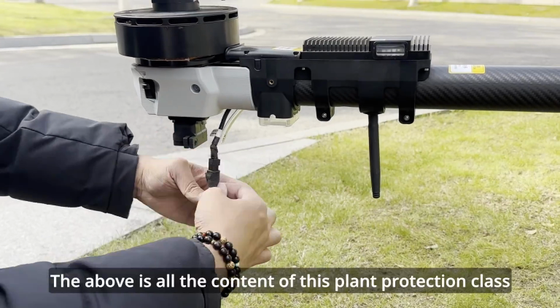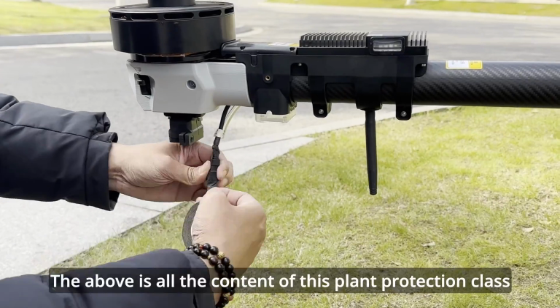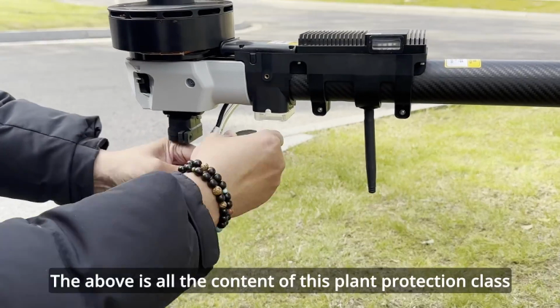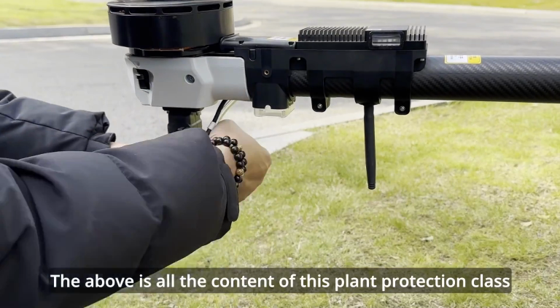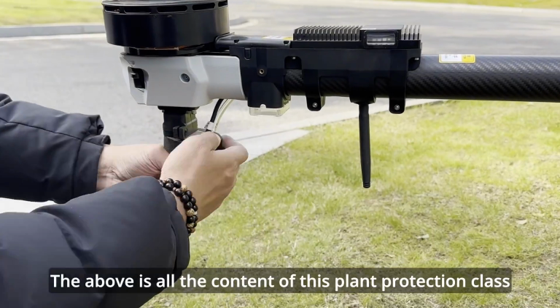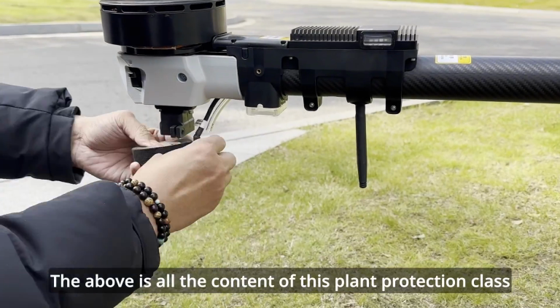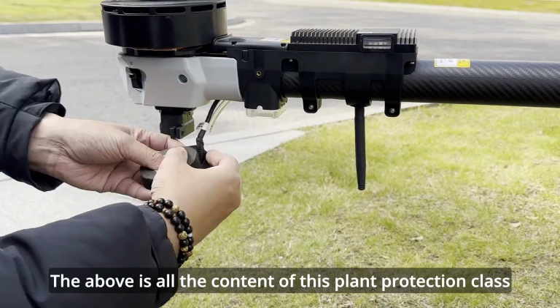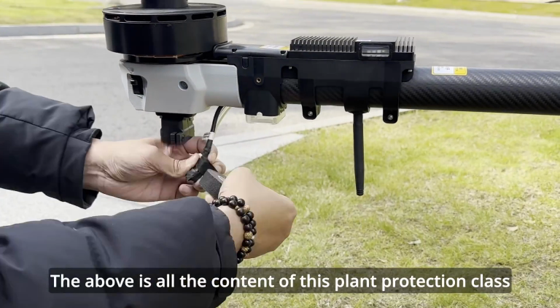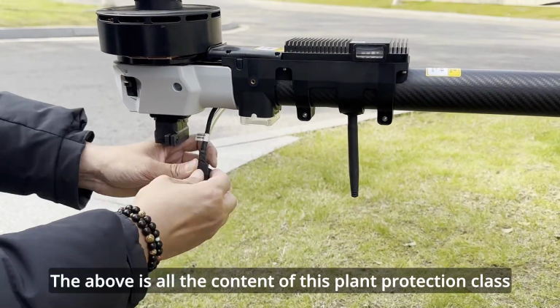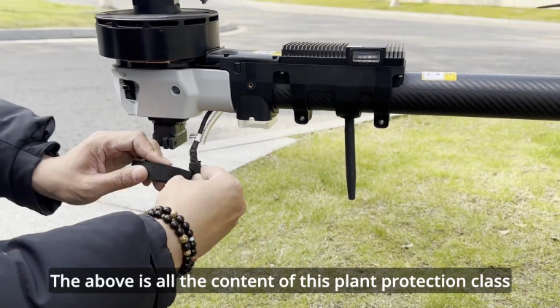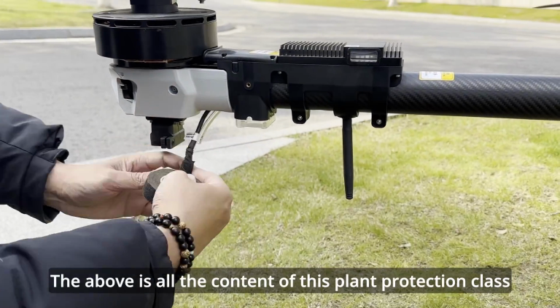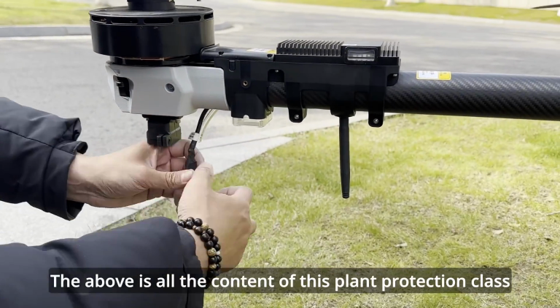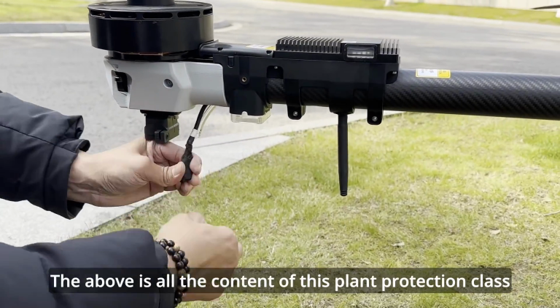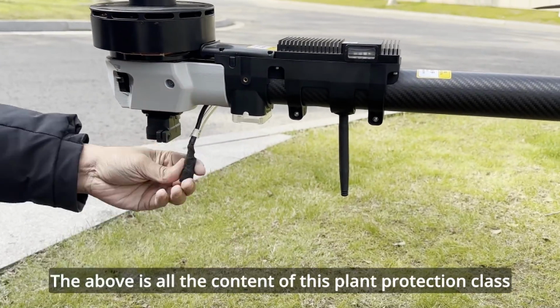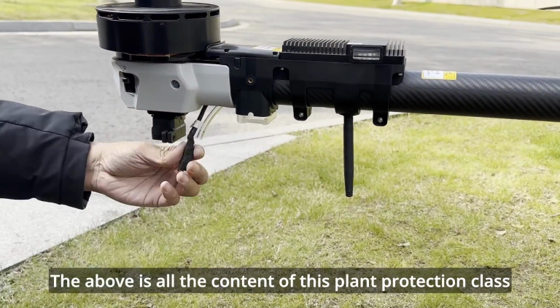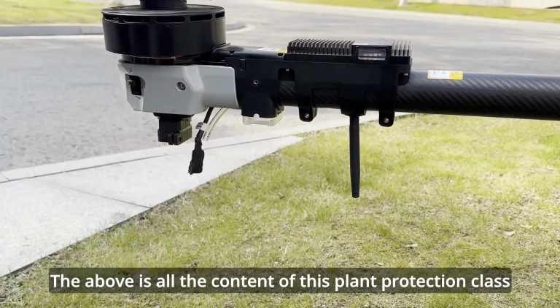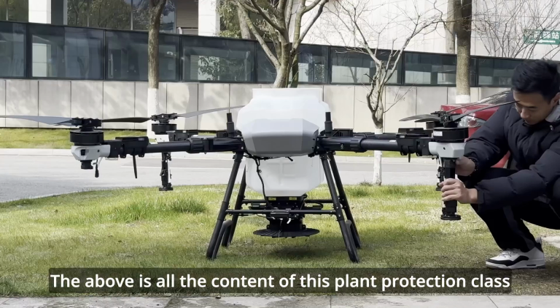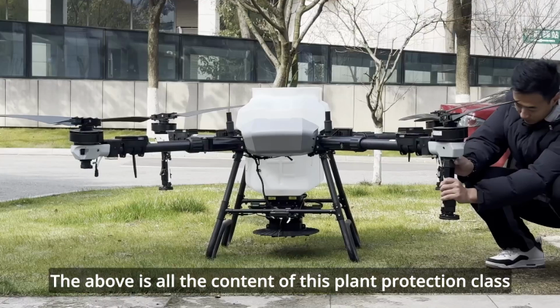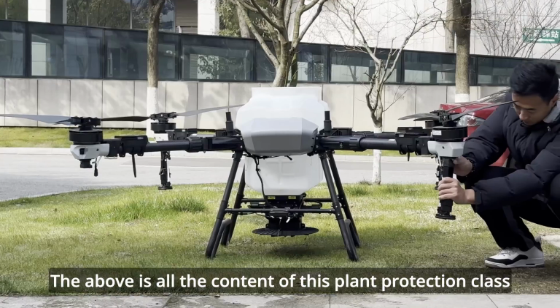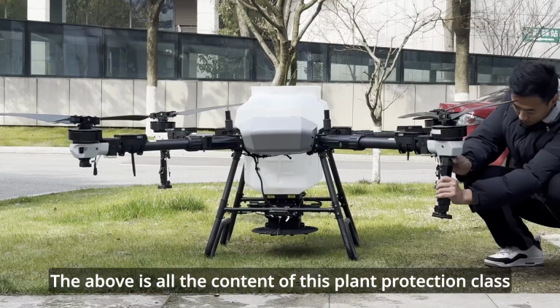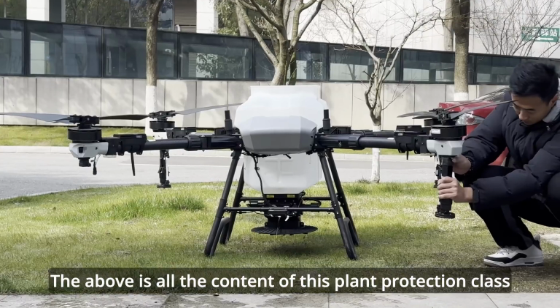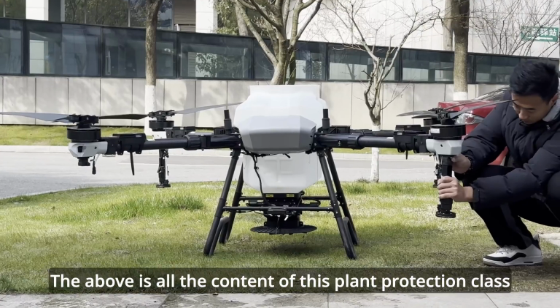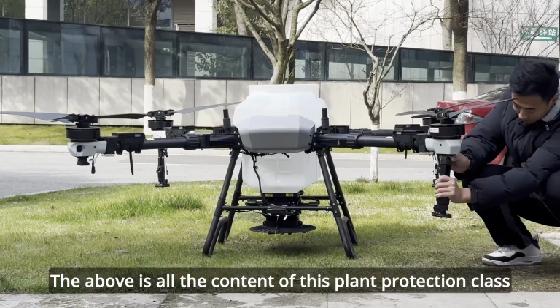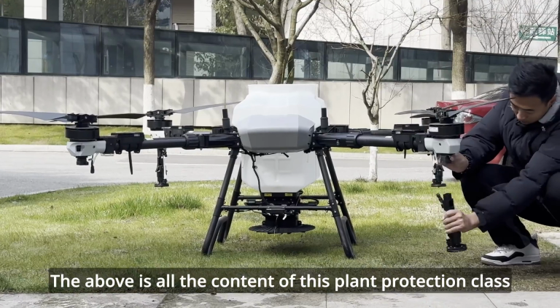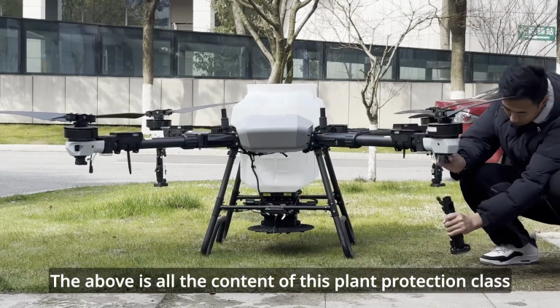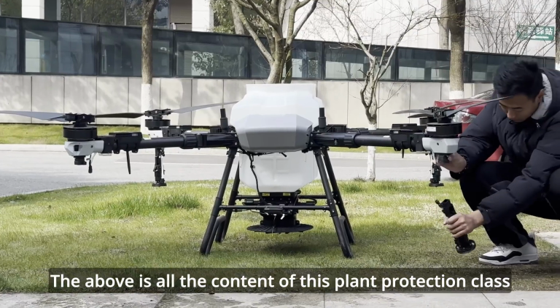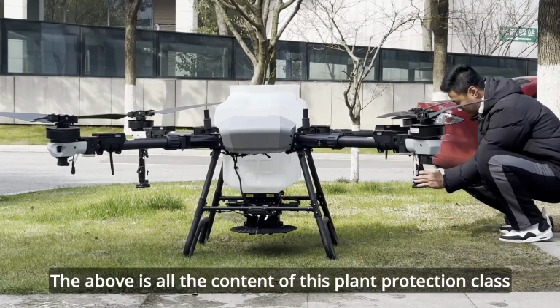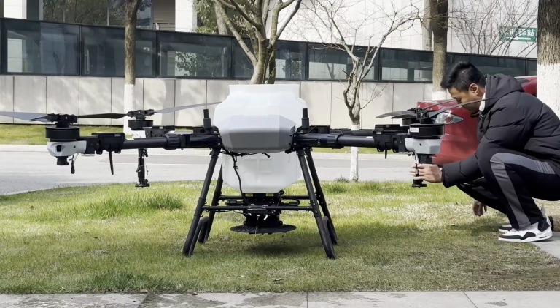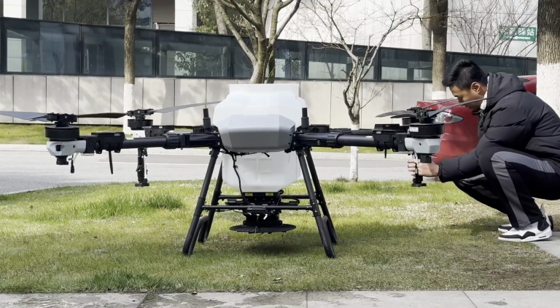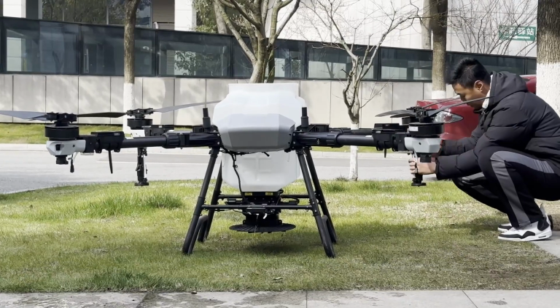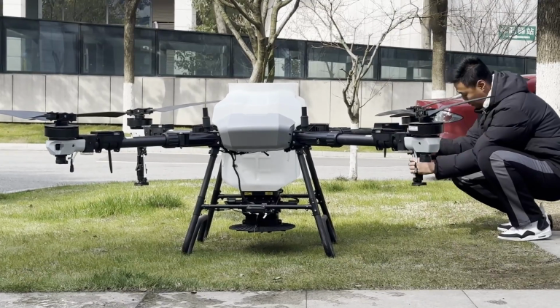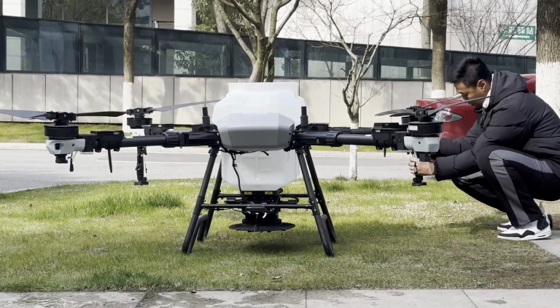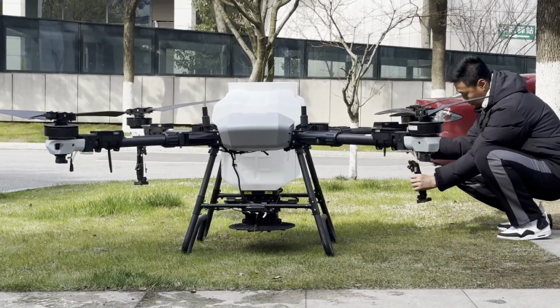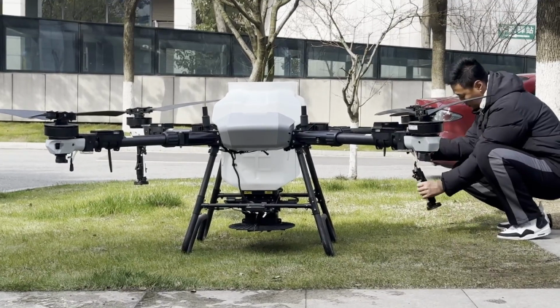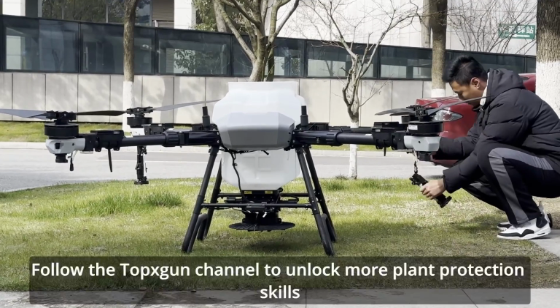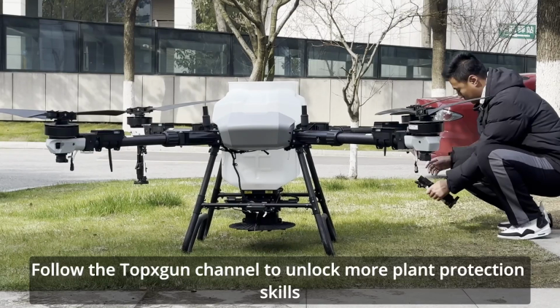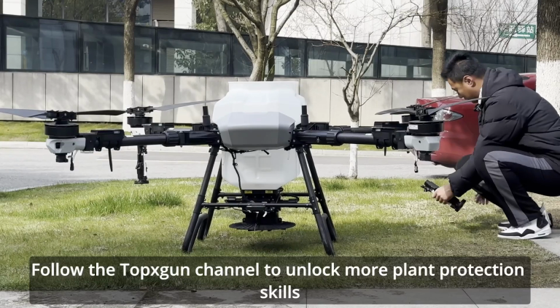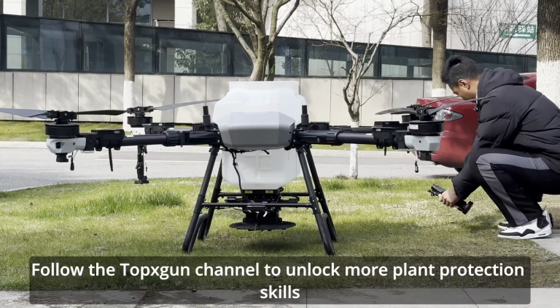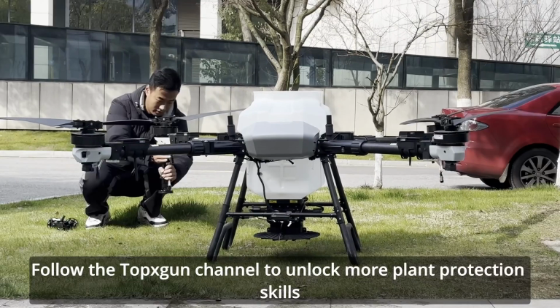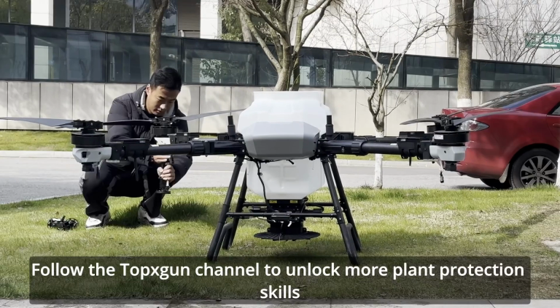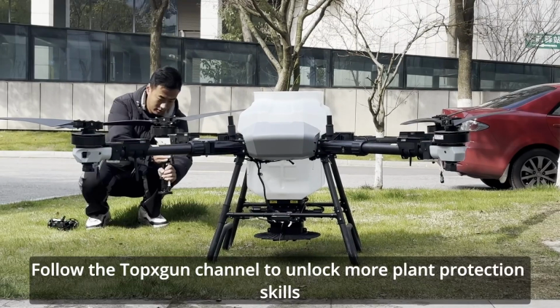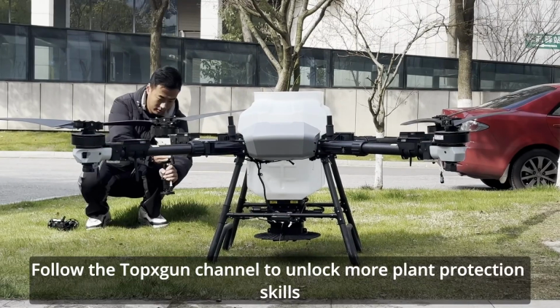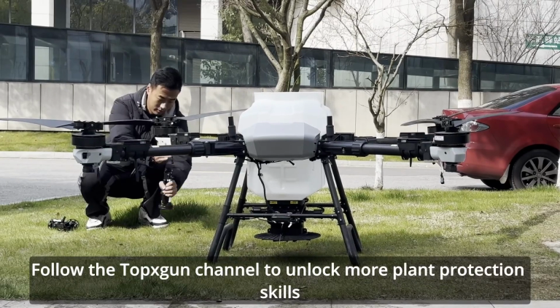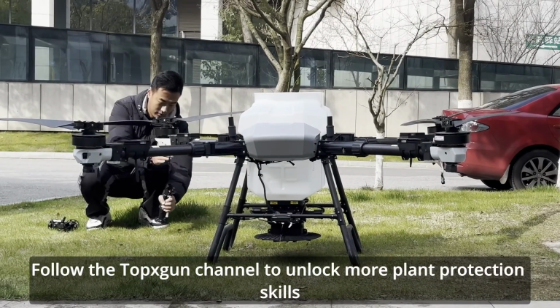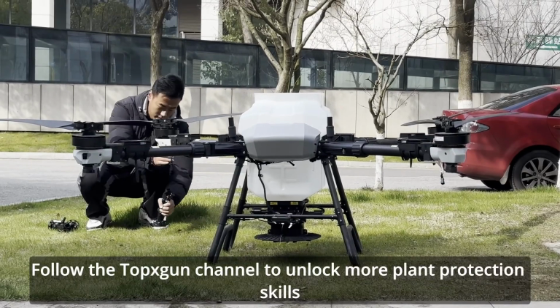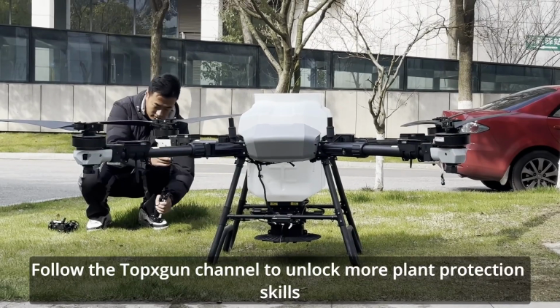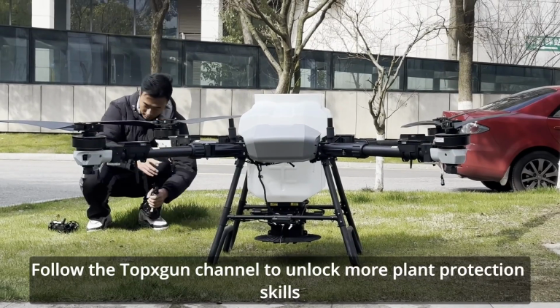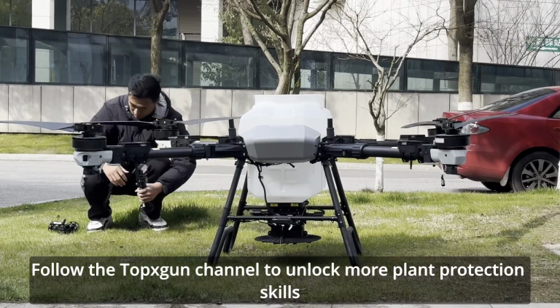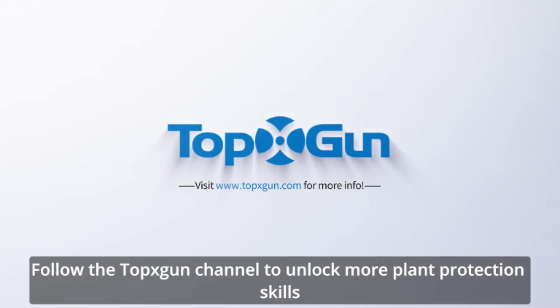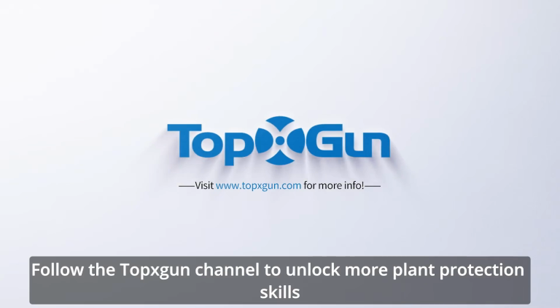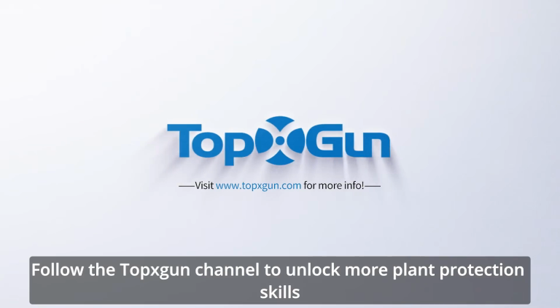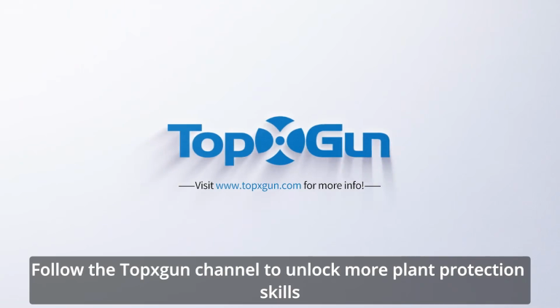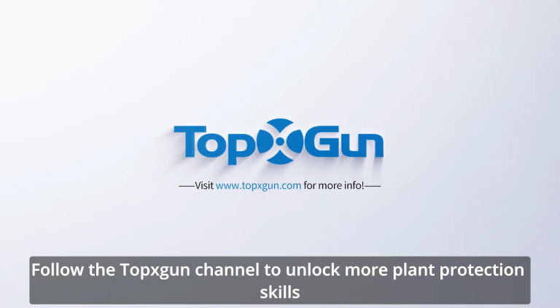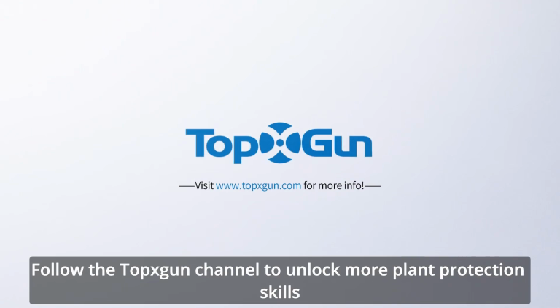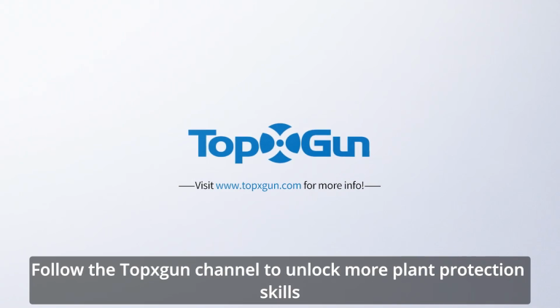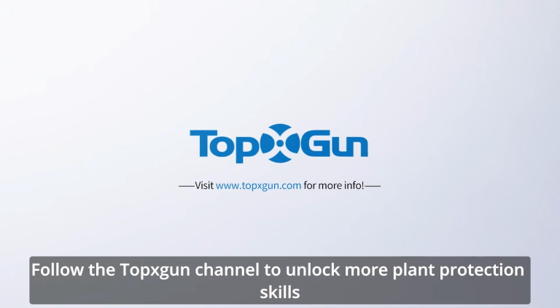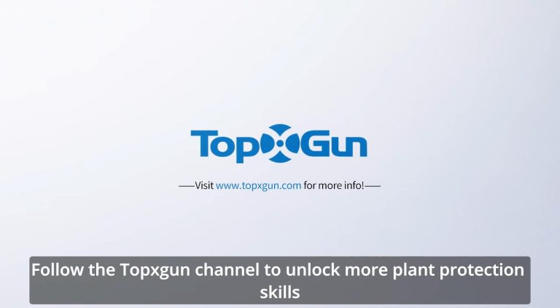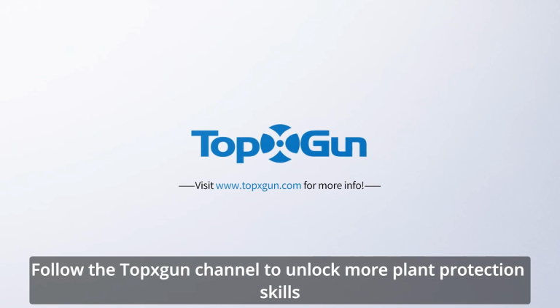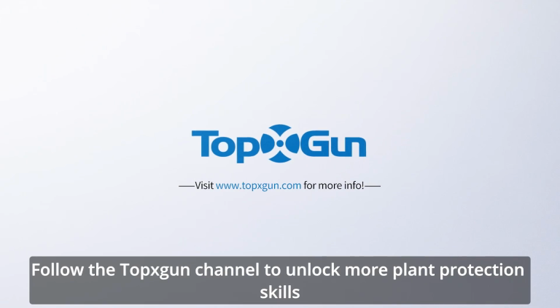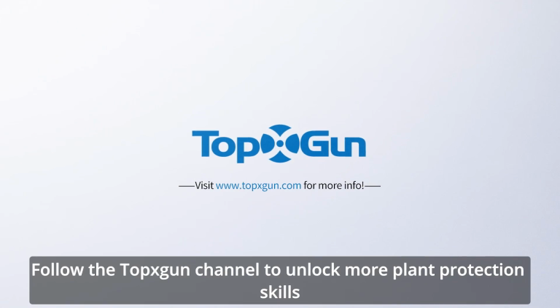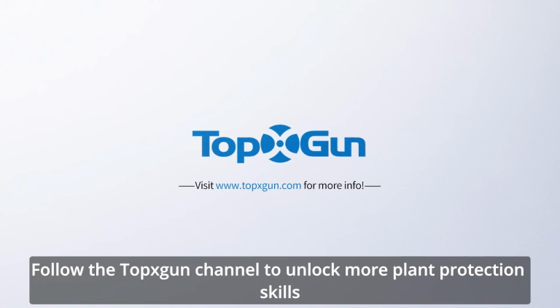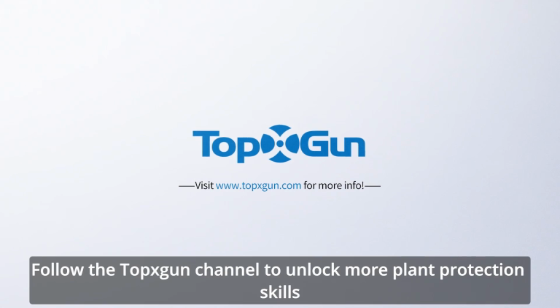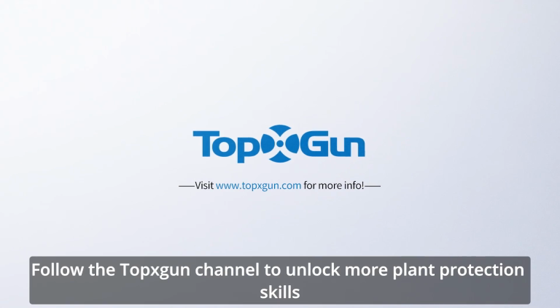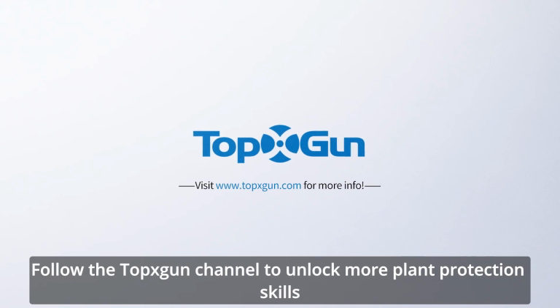The above is all the content of this plant protection class. Follow the ToxGun channel to unlock more plant protection skills.